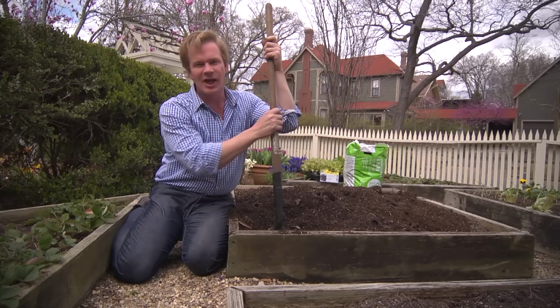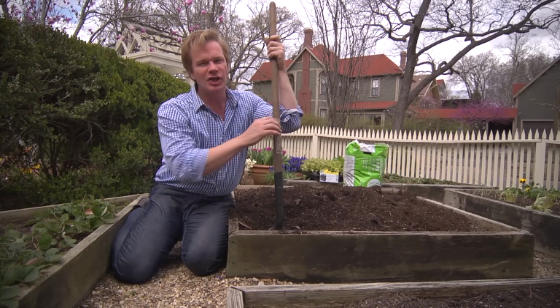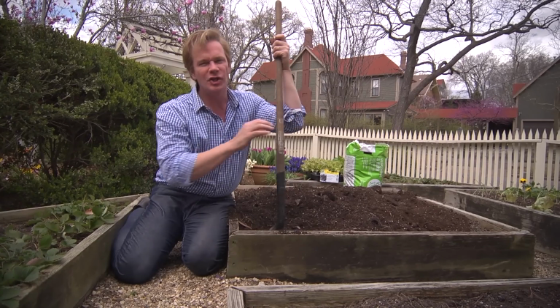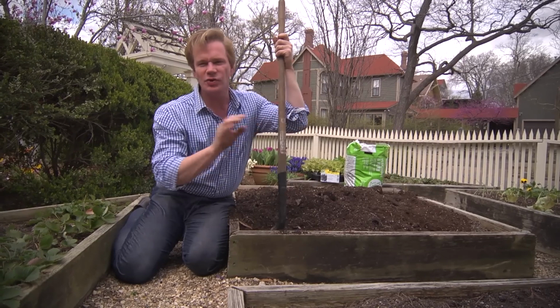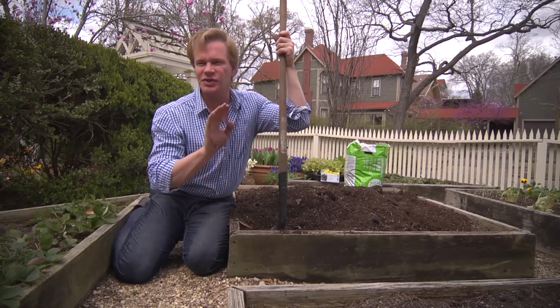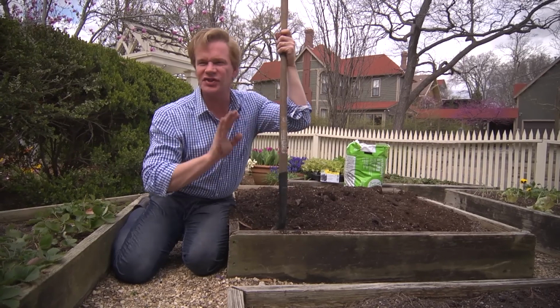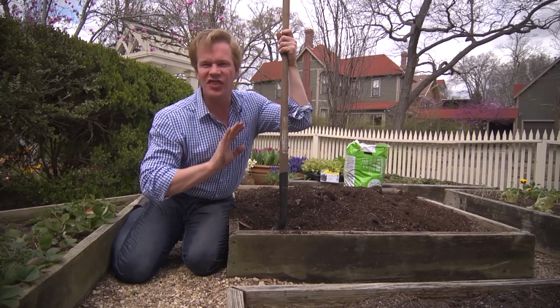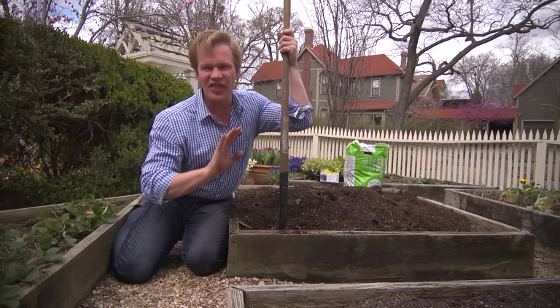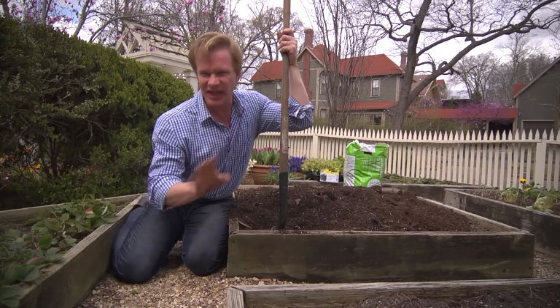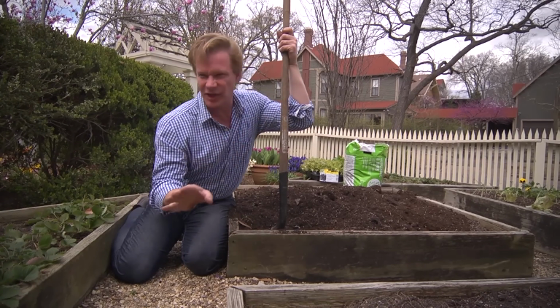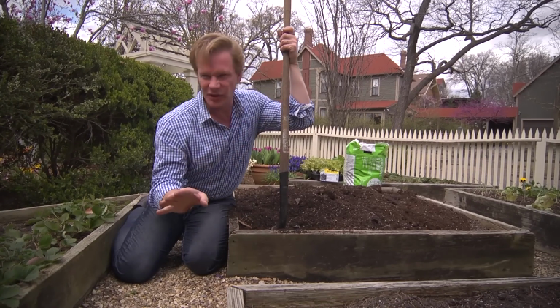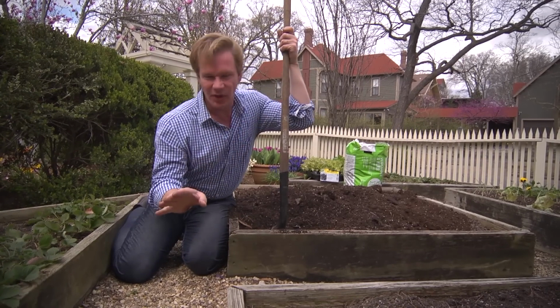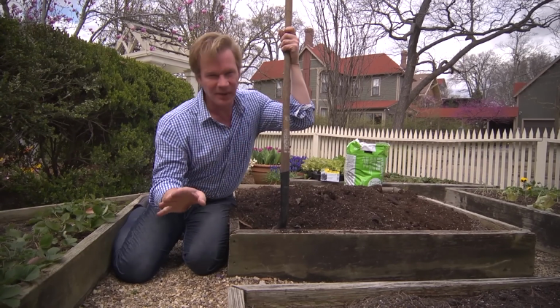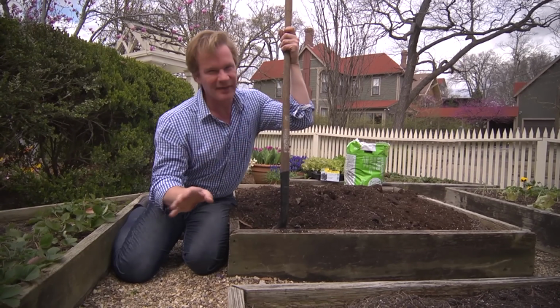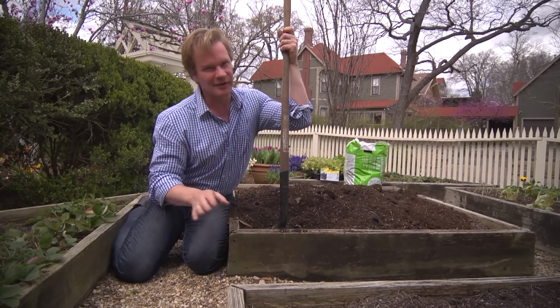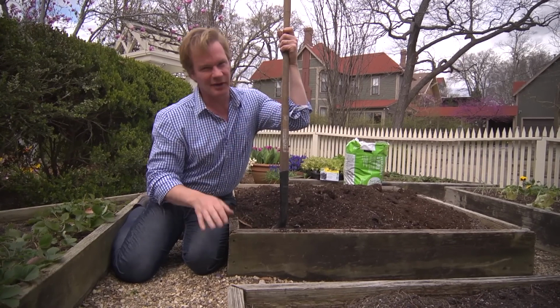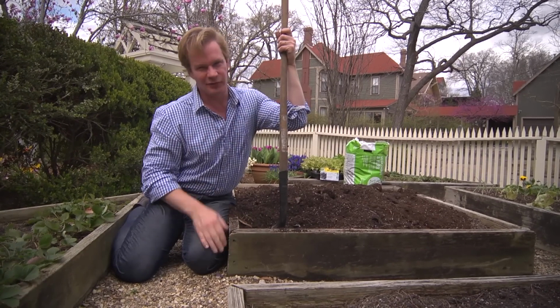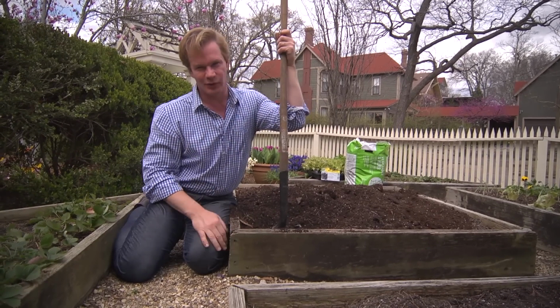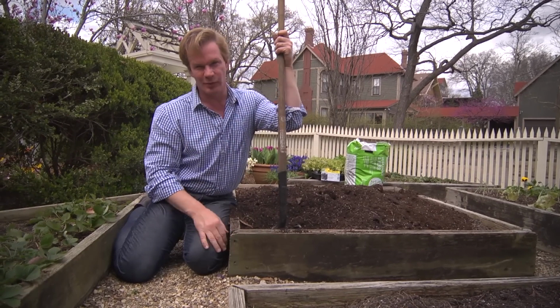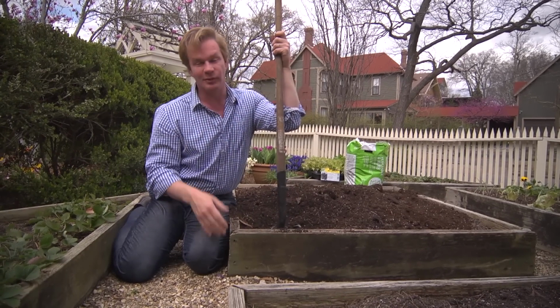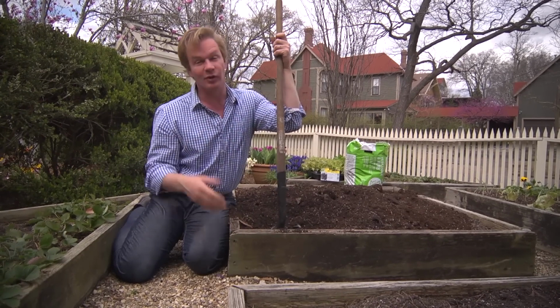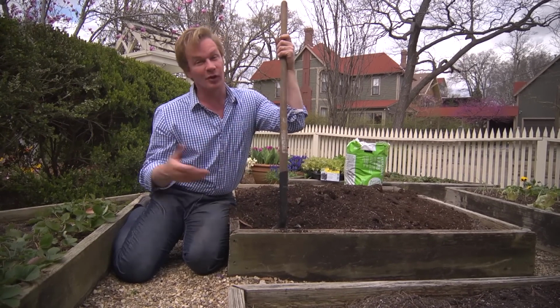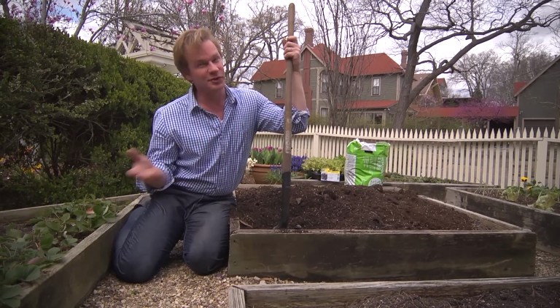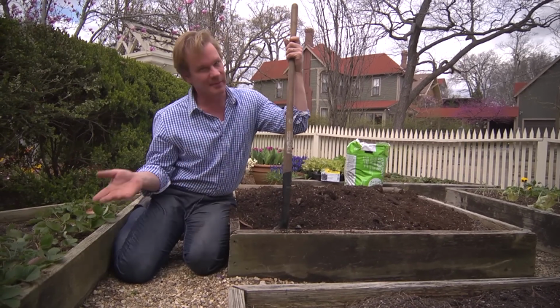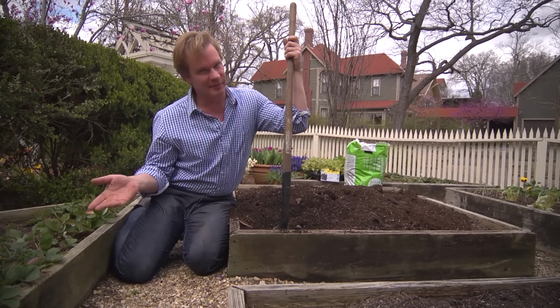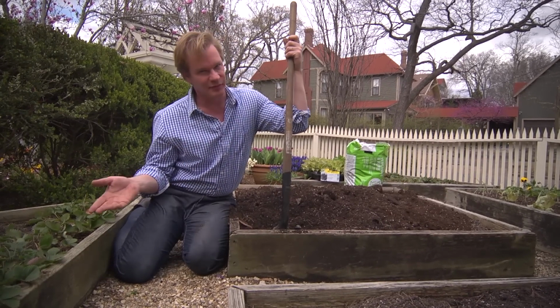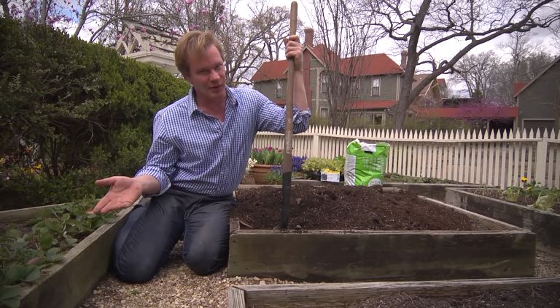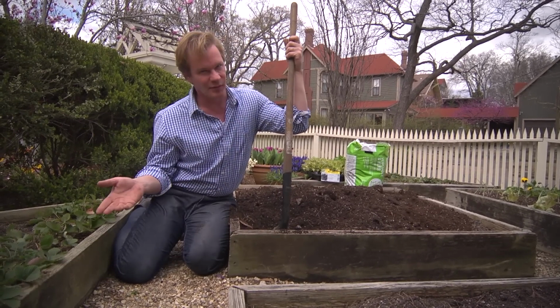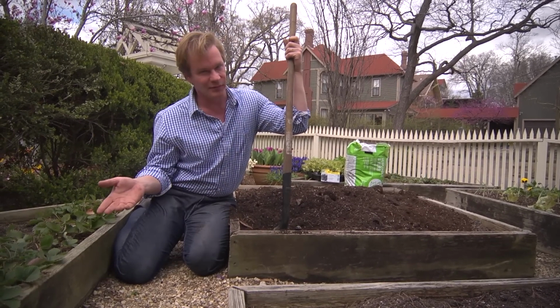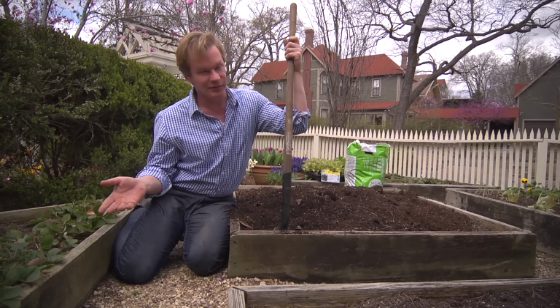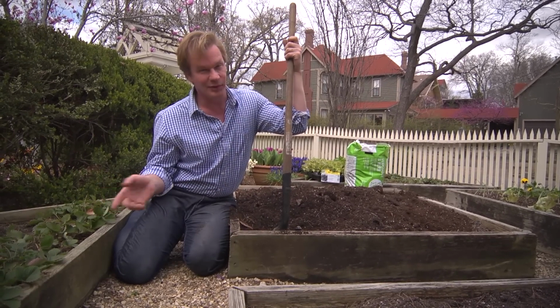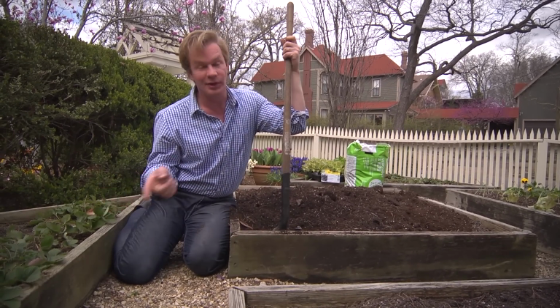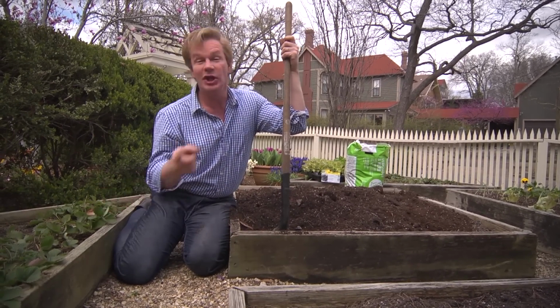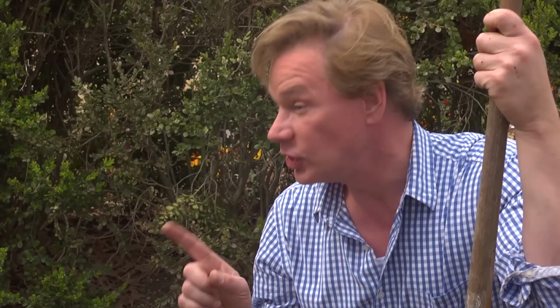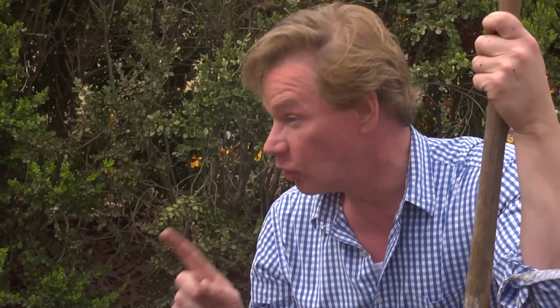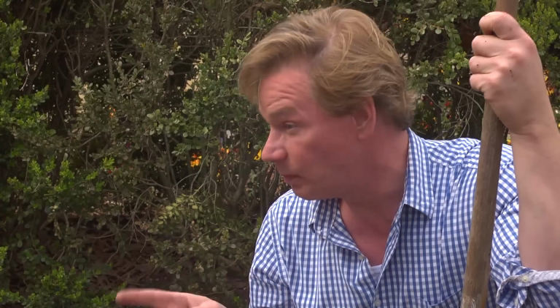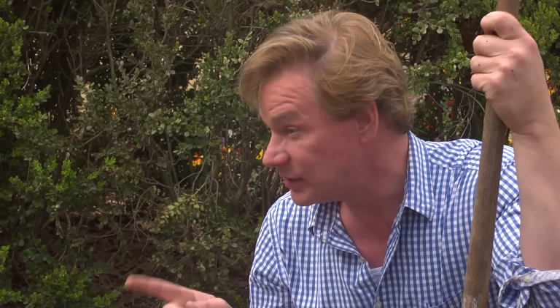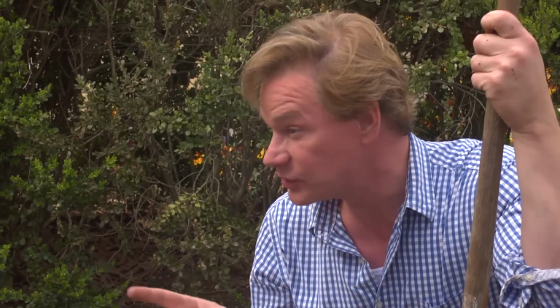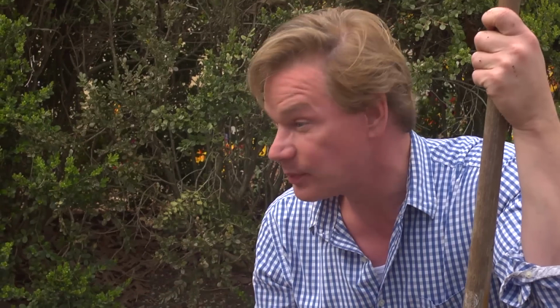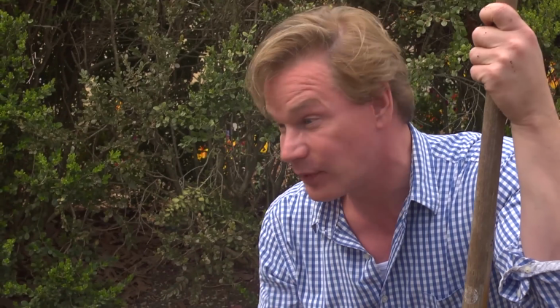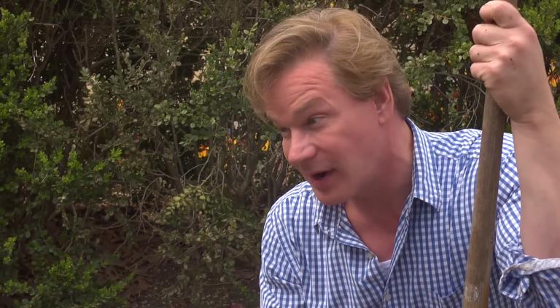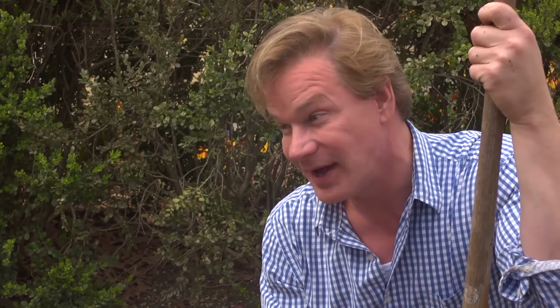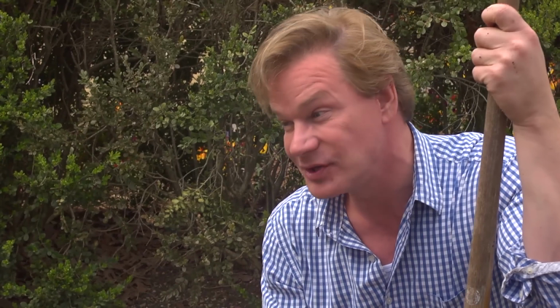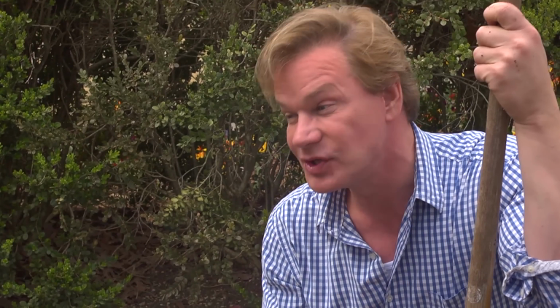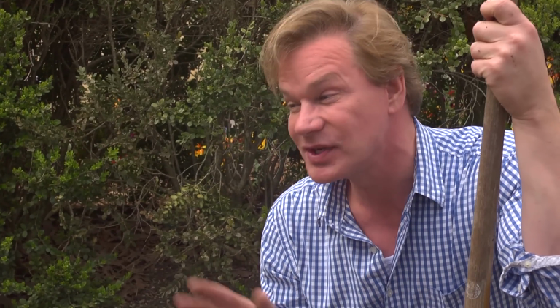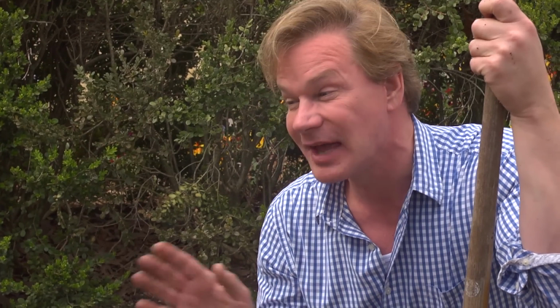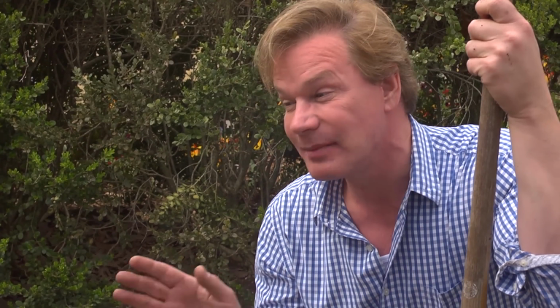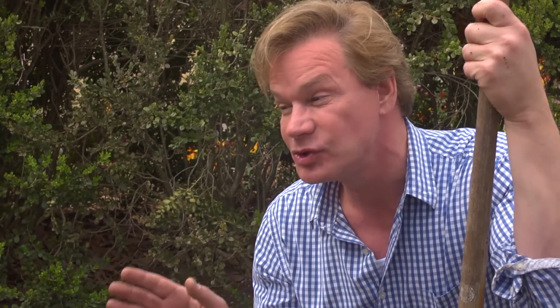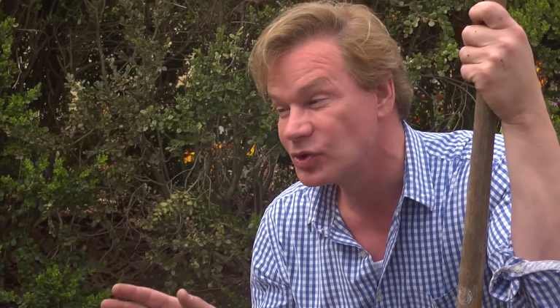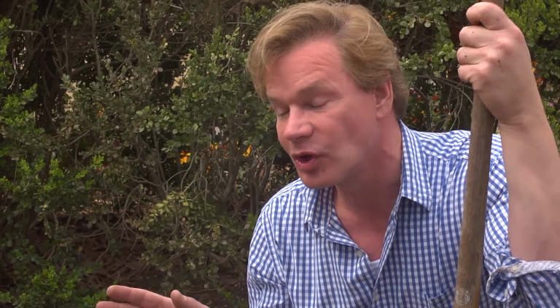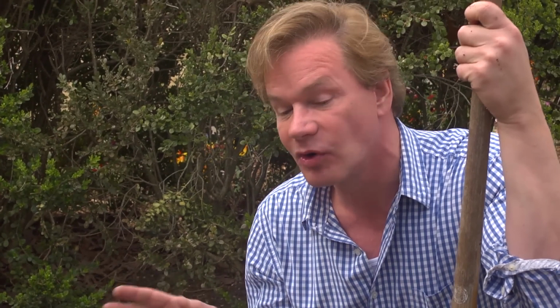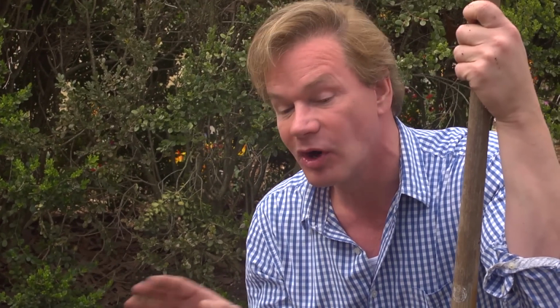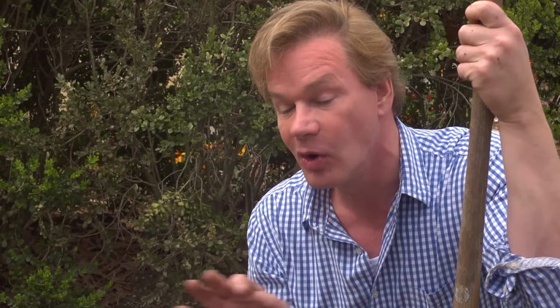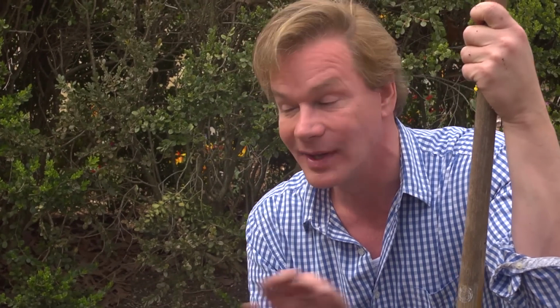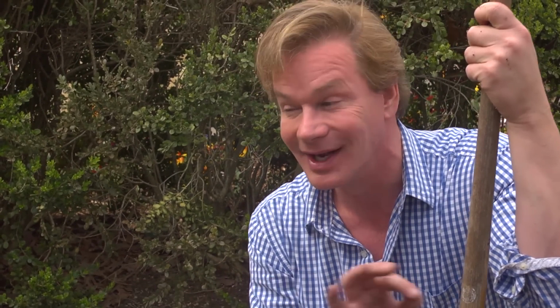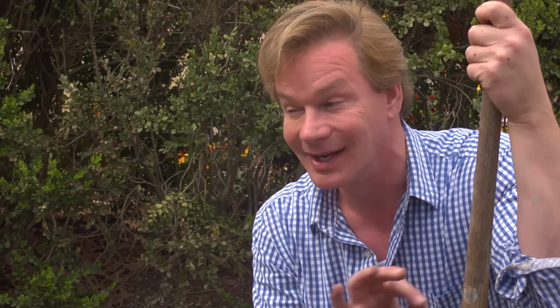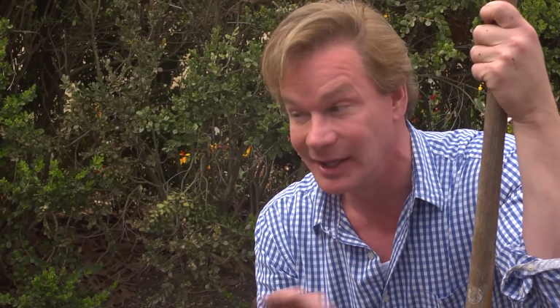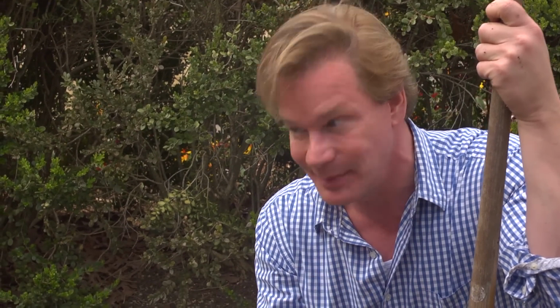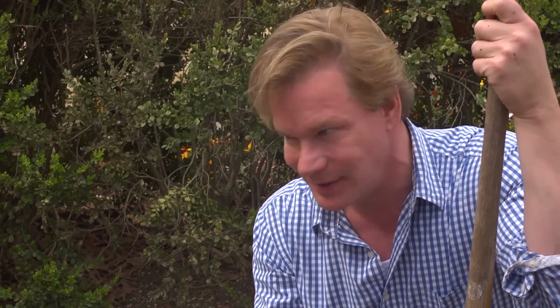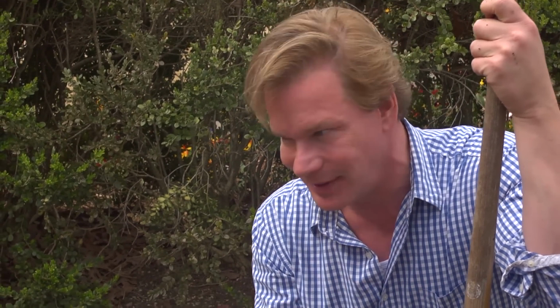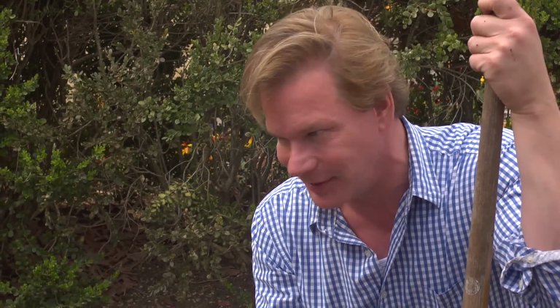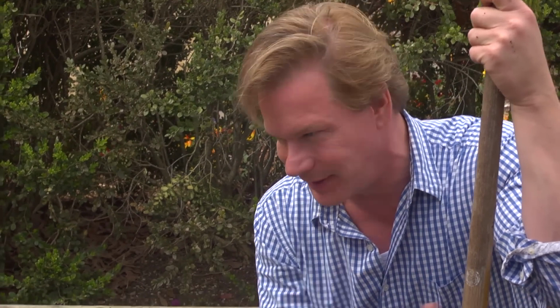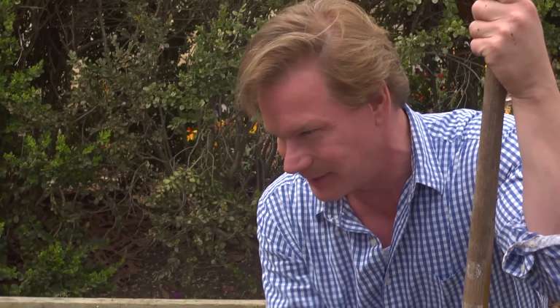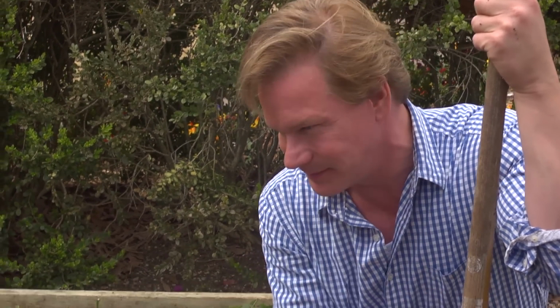You just think you don't have enough room to grow some of your own food. You'll be surprised just how much you can grow in a limited area.